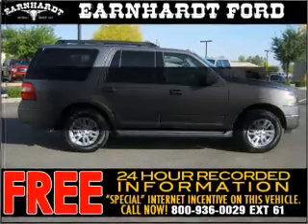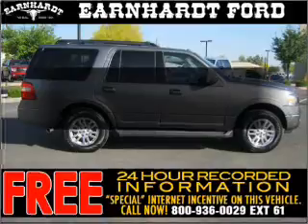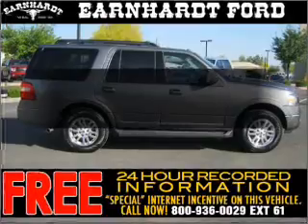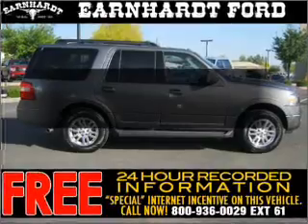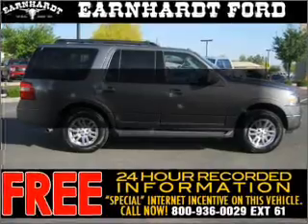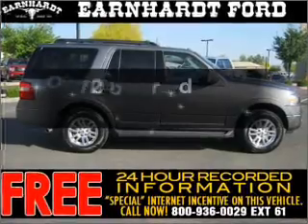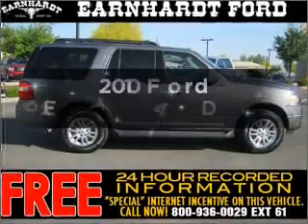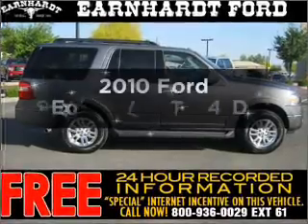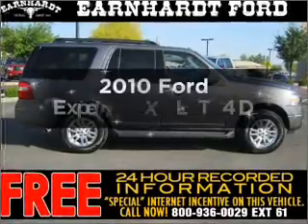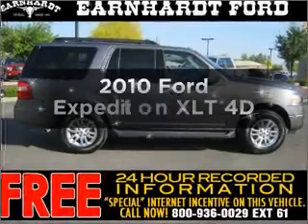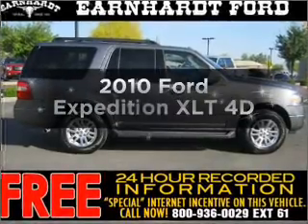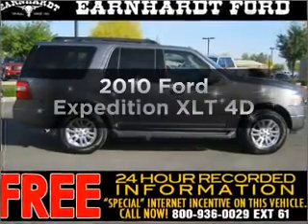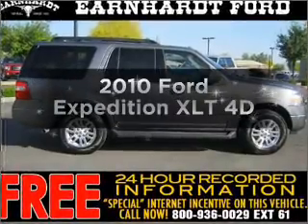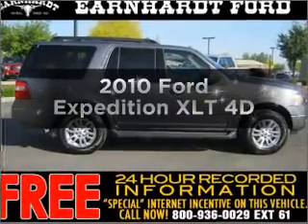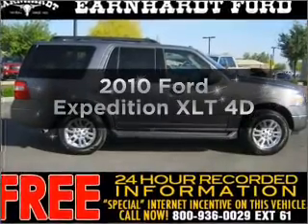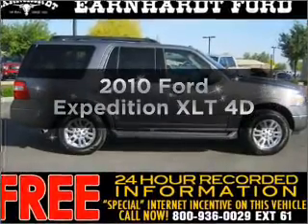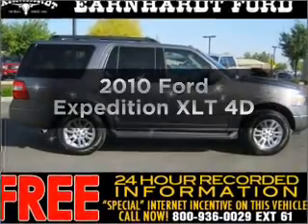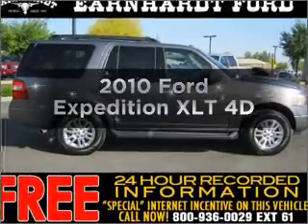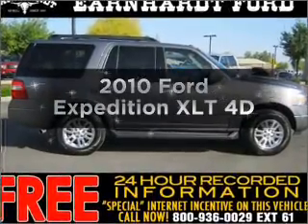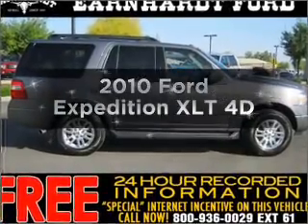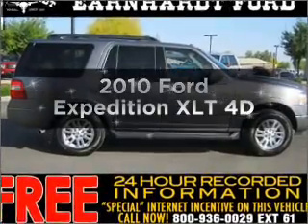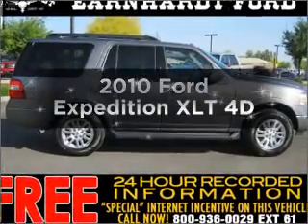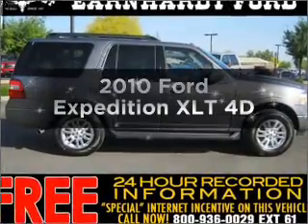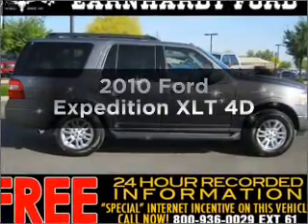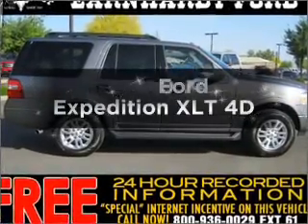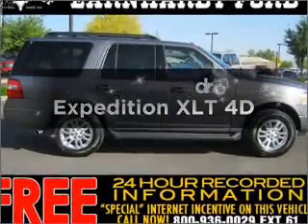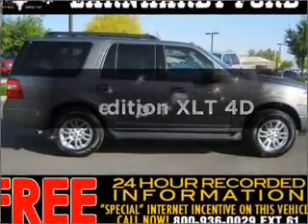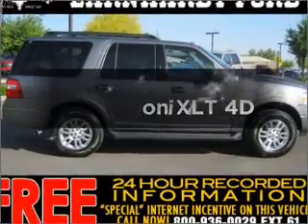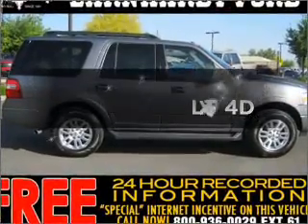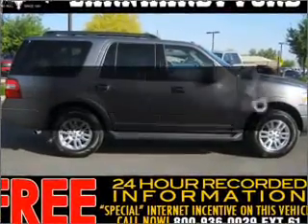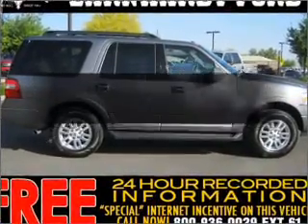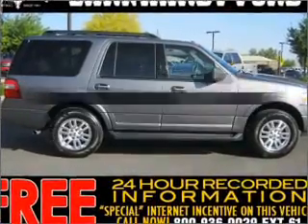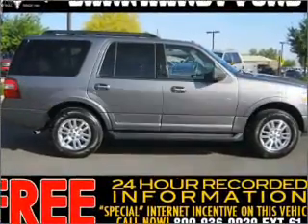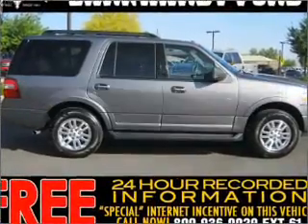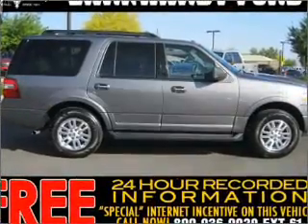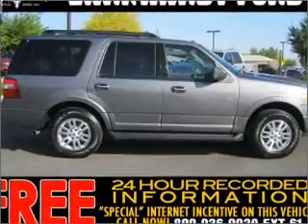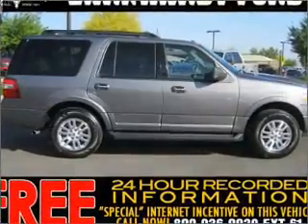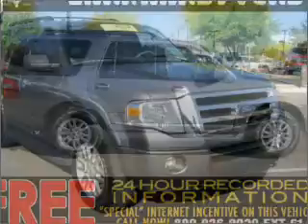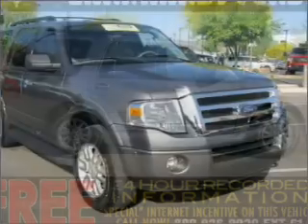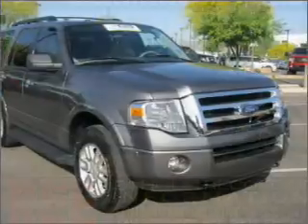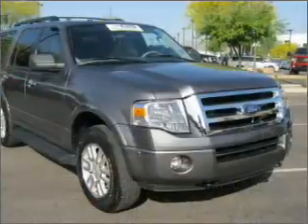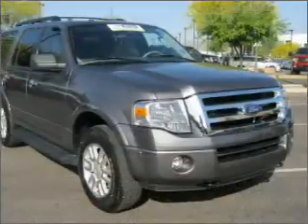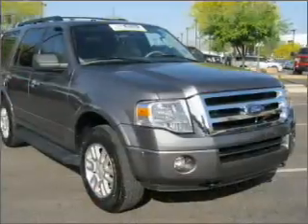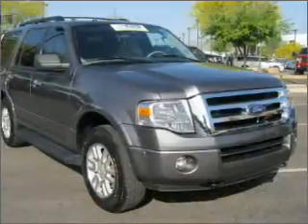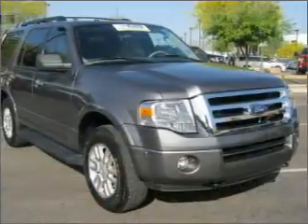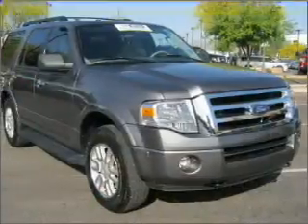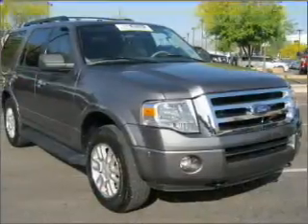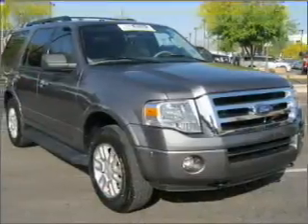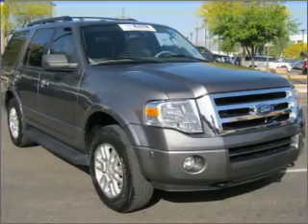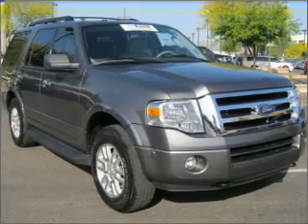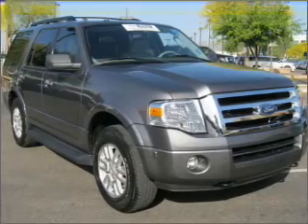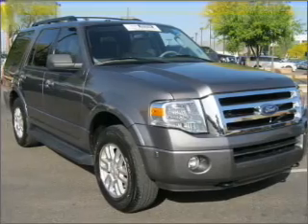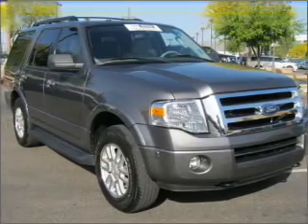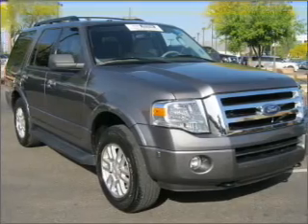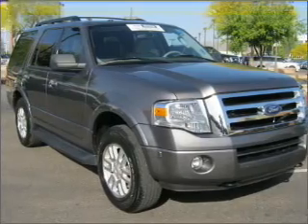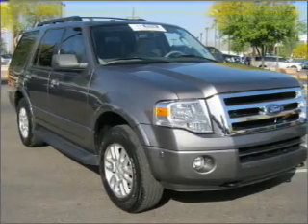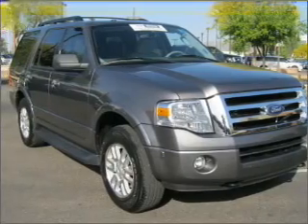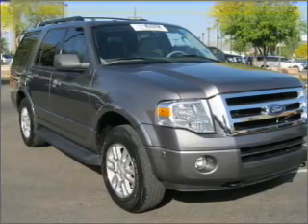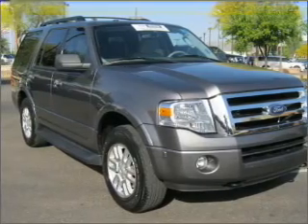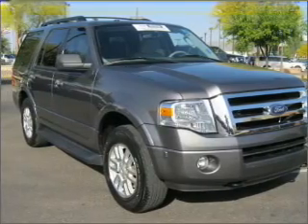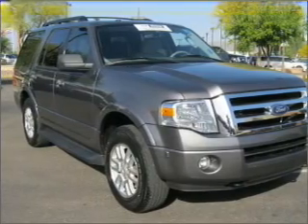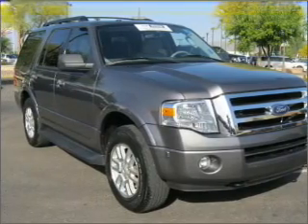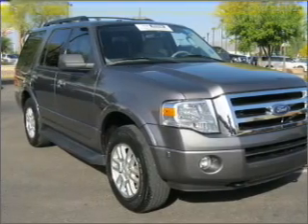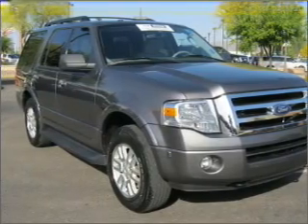Imagine yourself in this 2010 Ford Expedition. Travel the roads in style and comfort in this great vehicle.